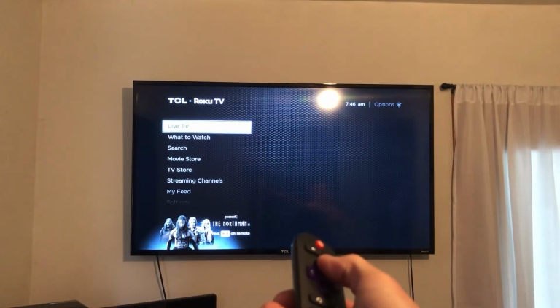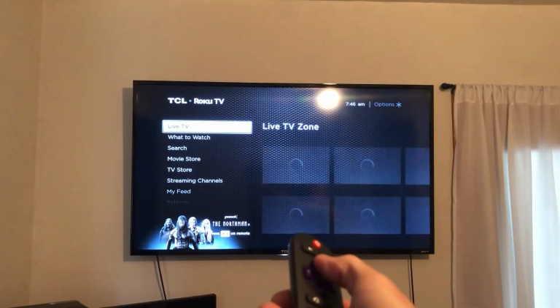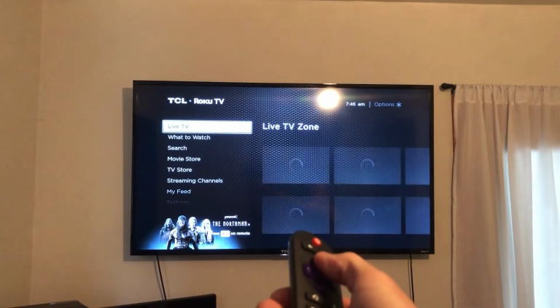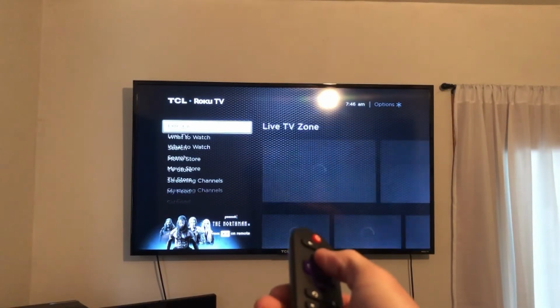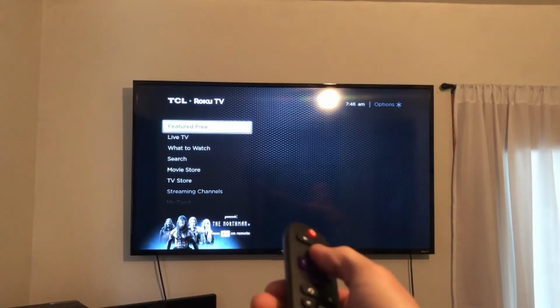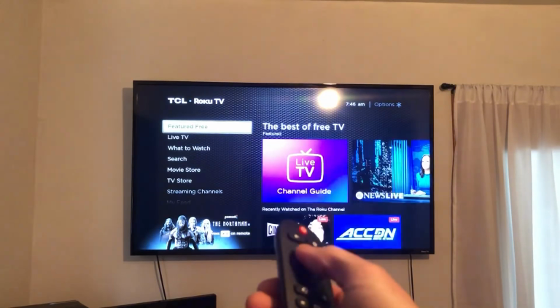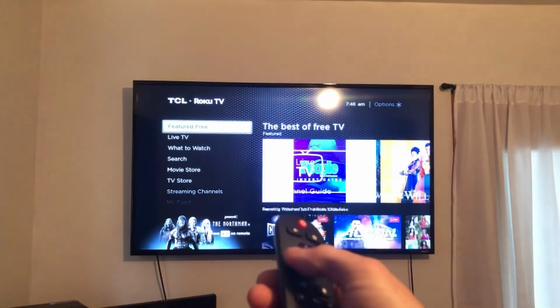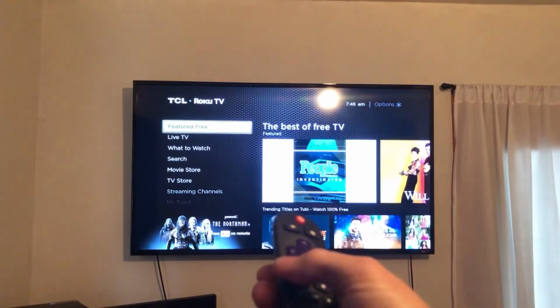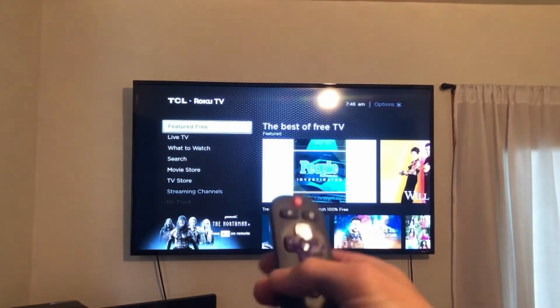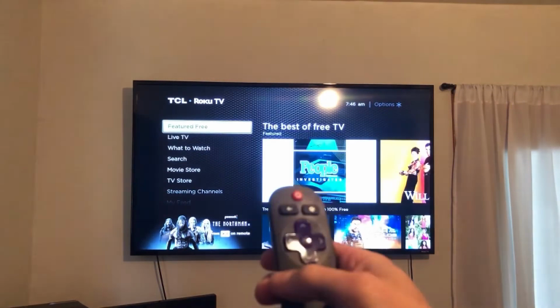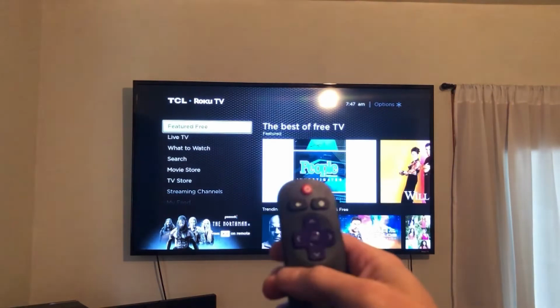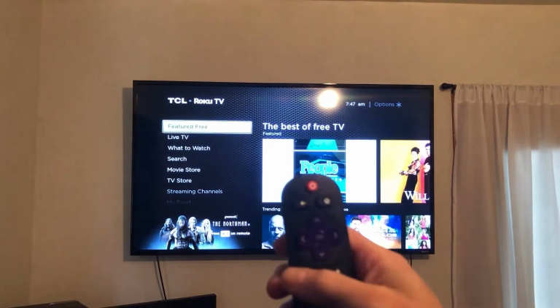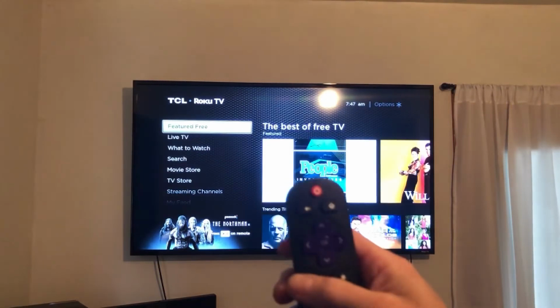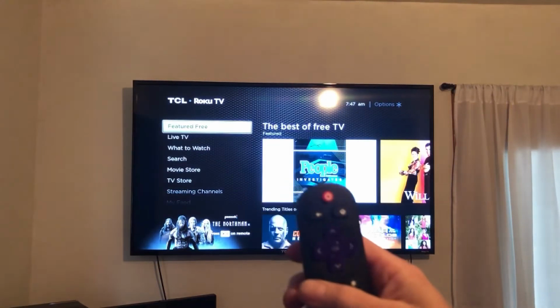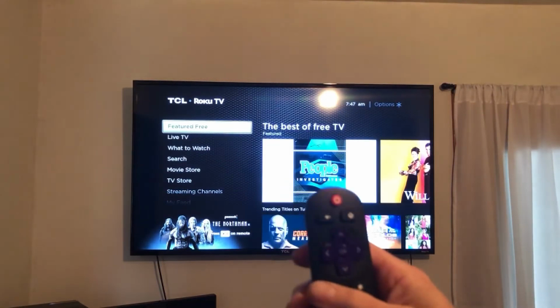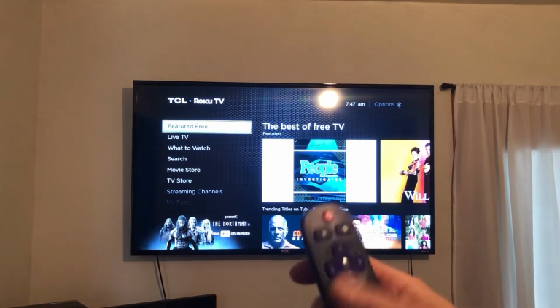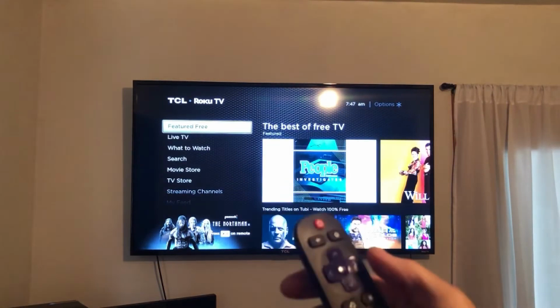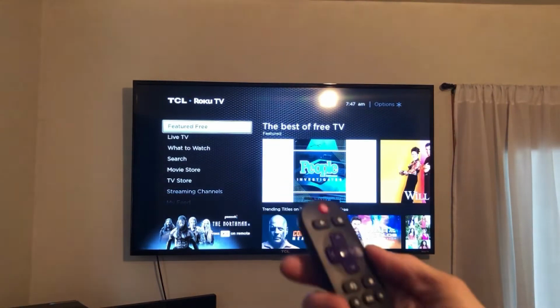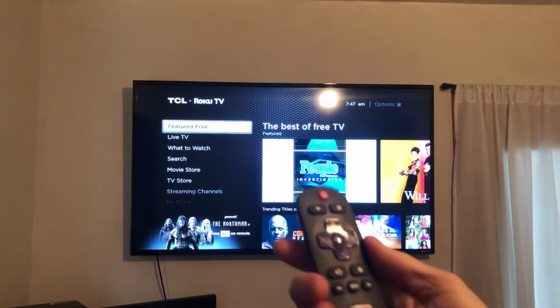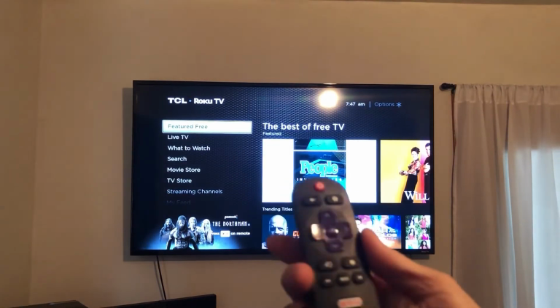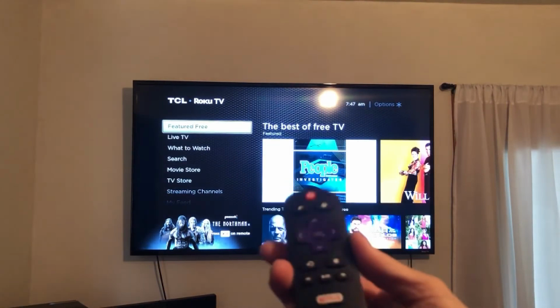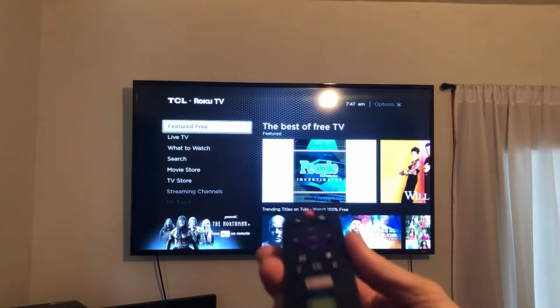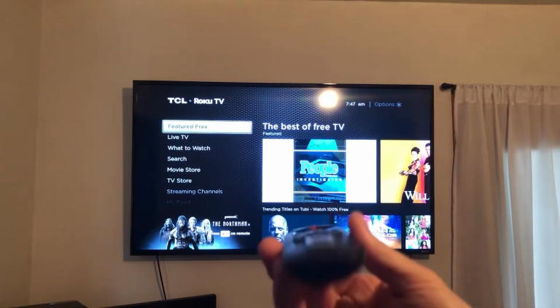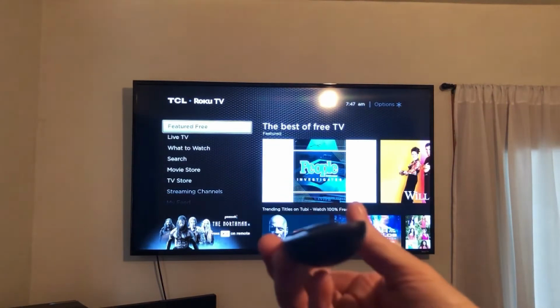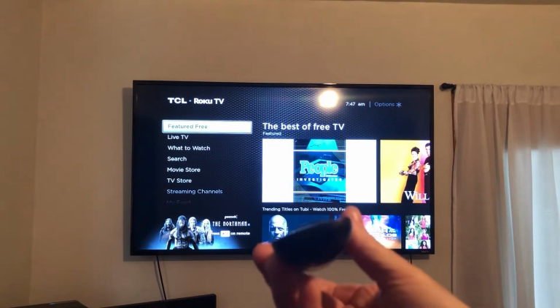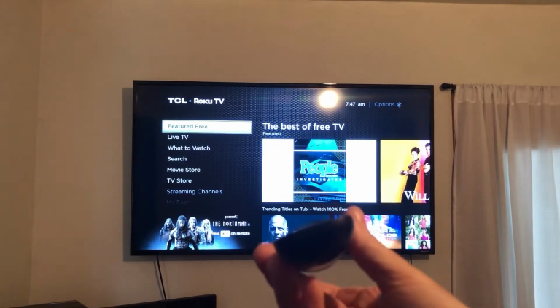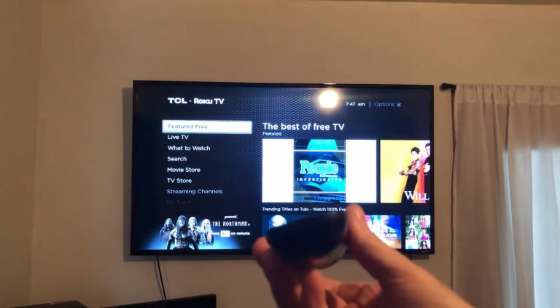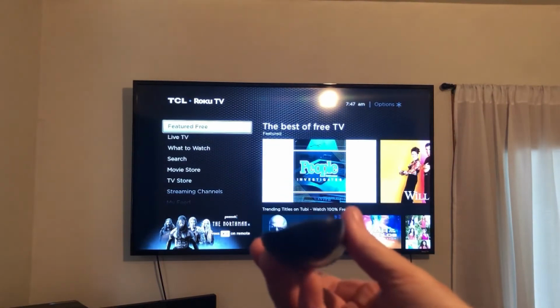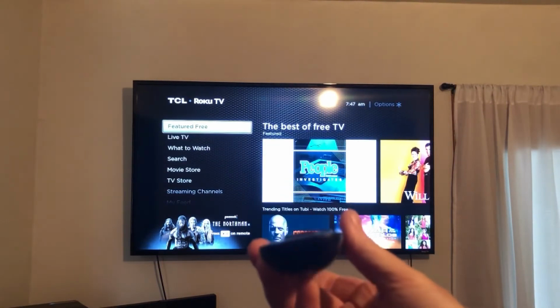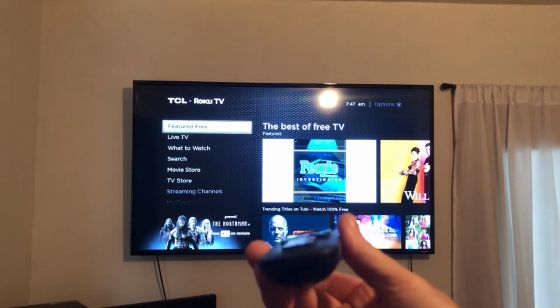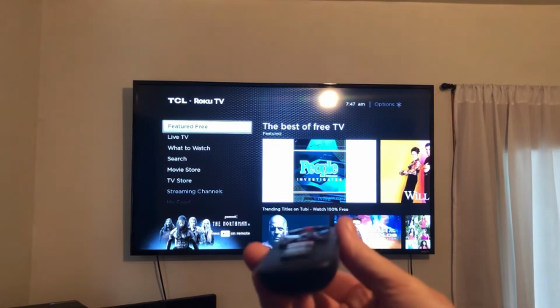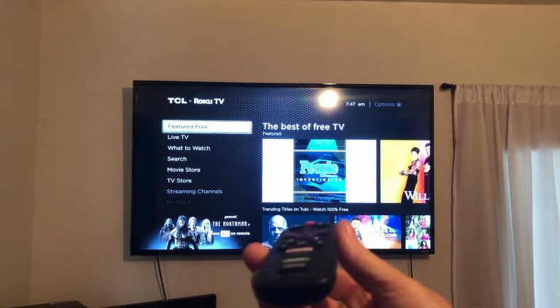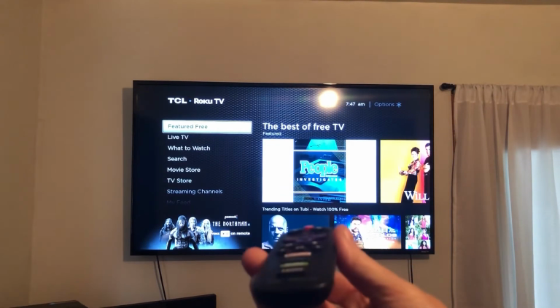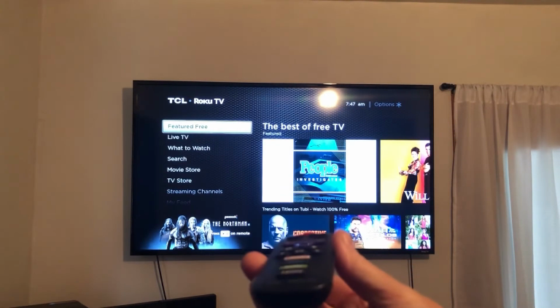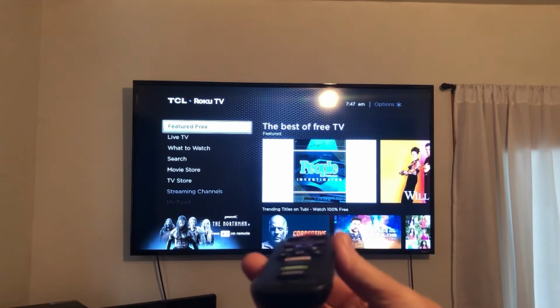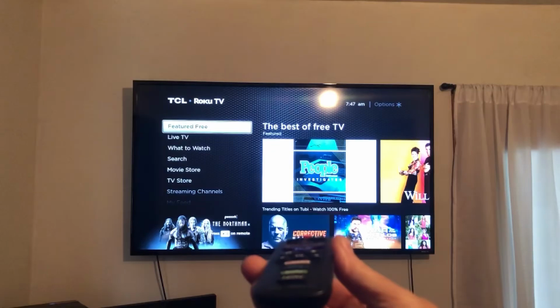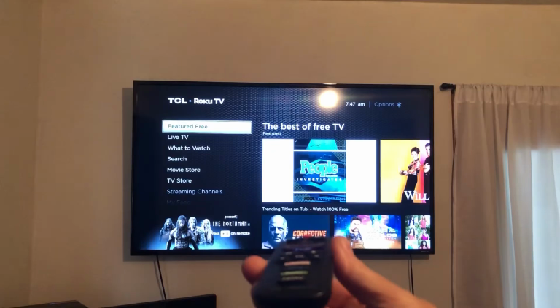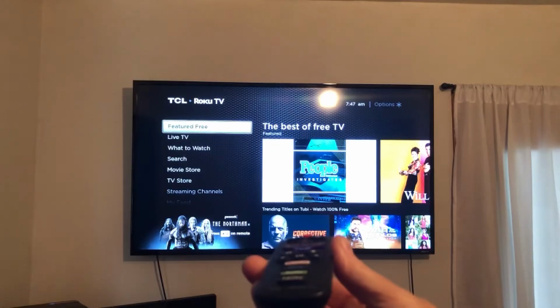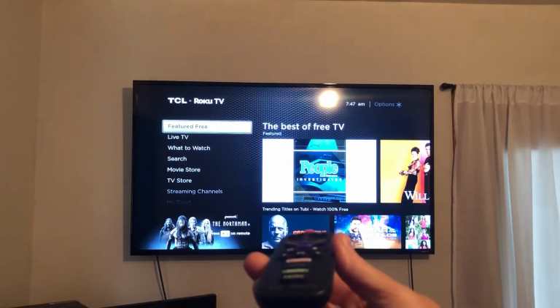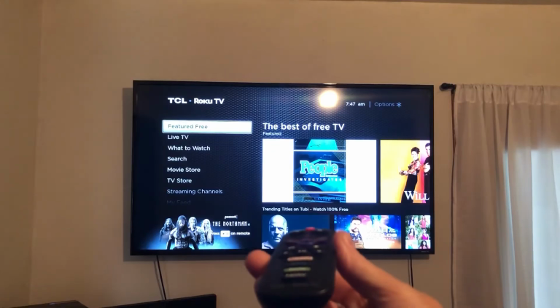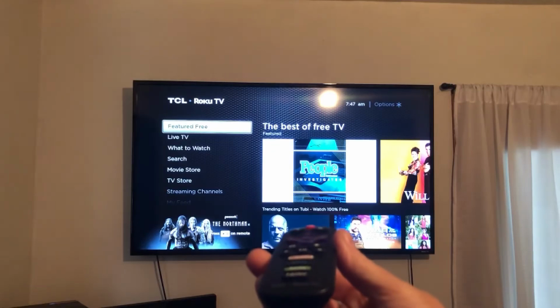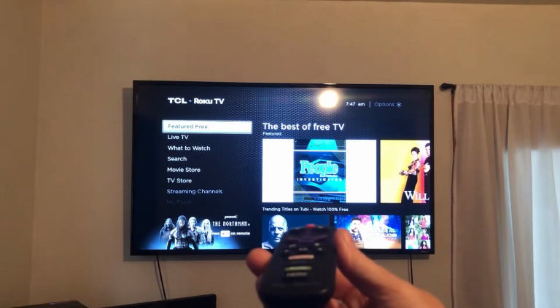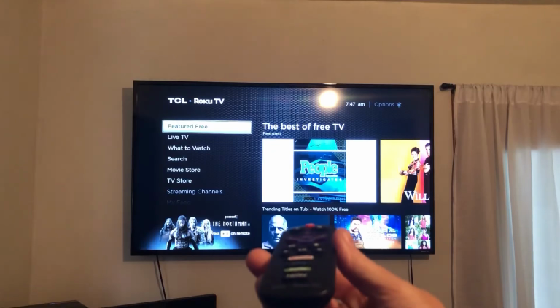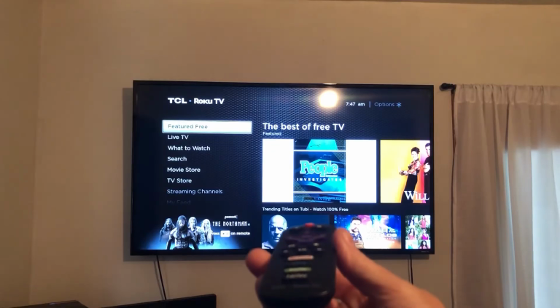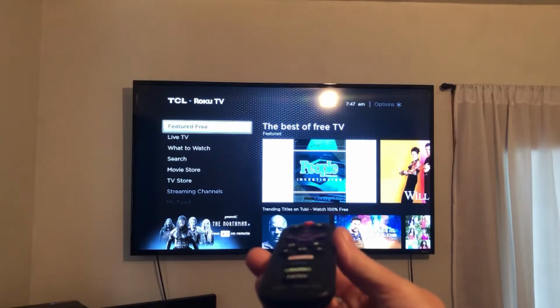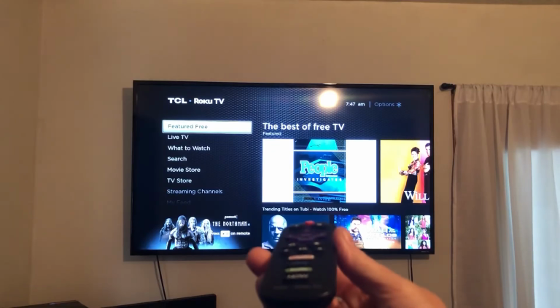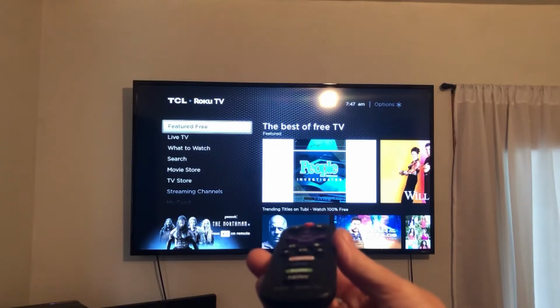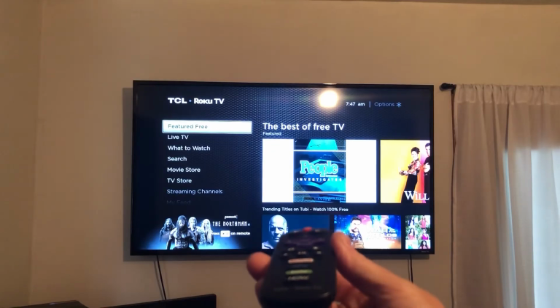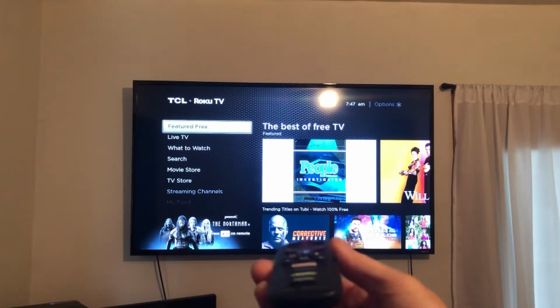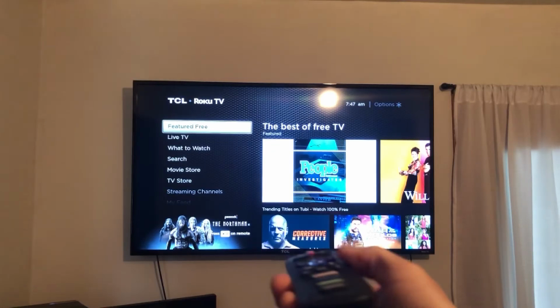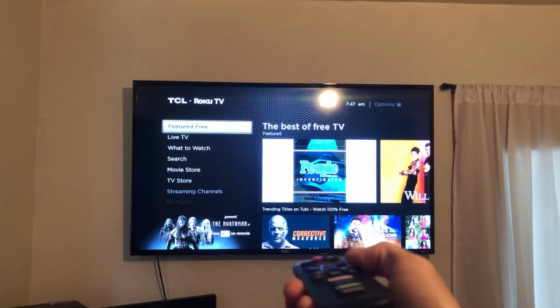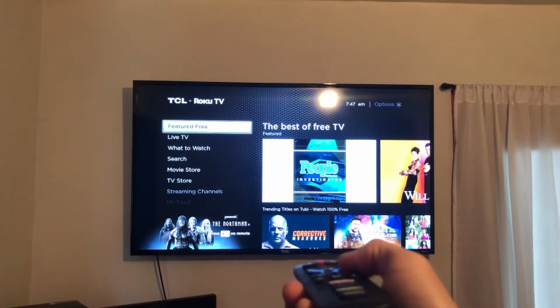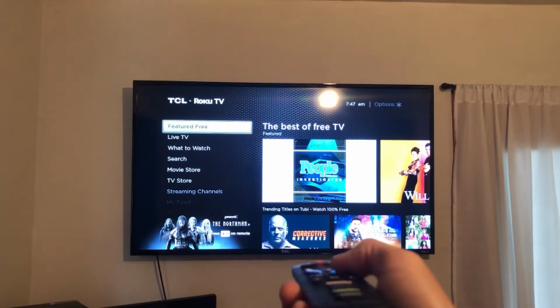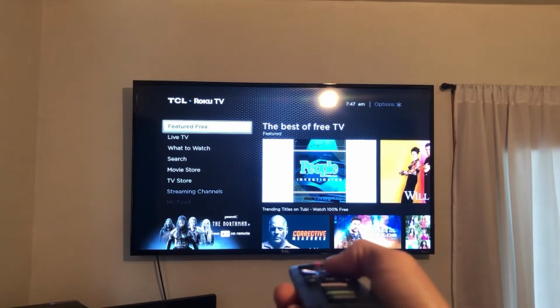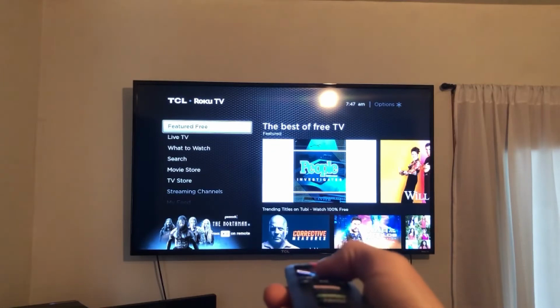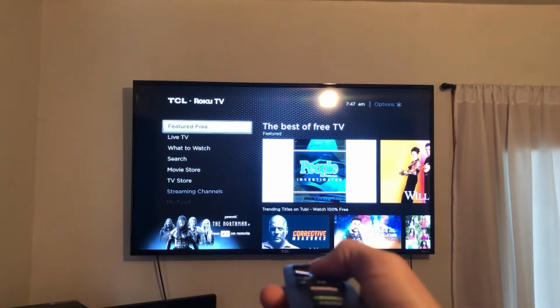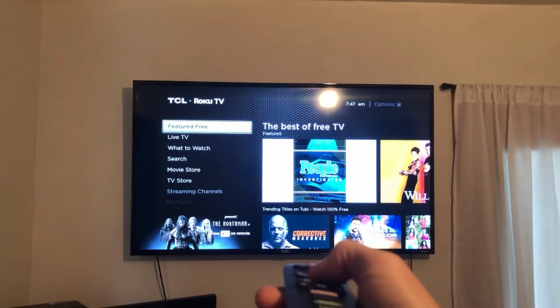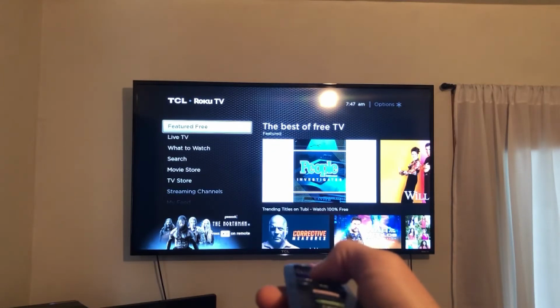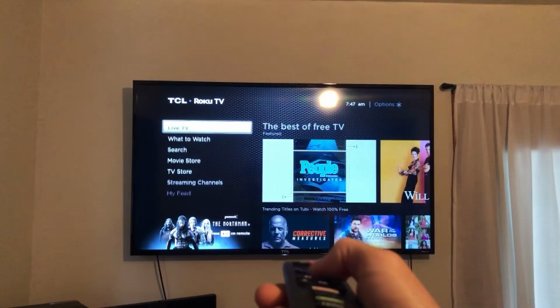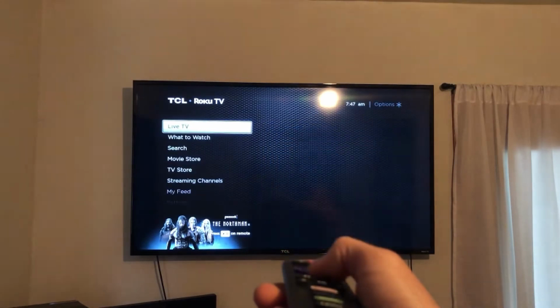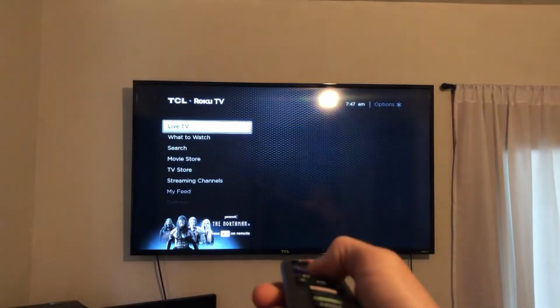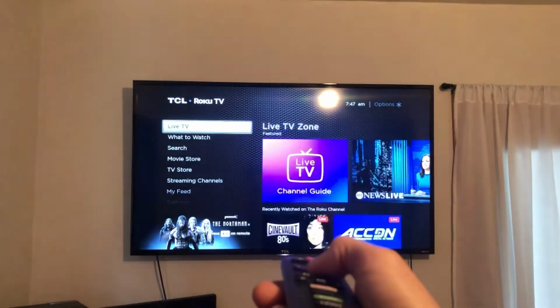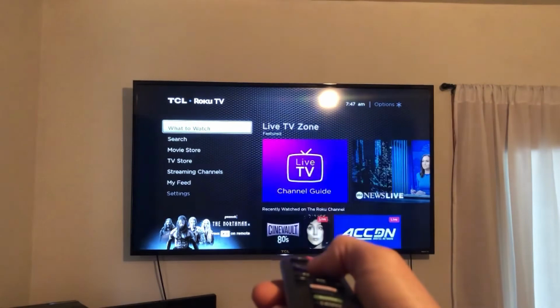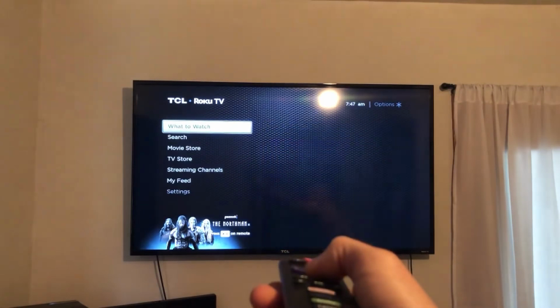Remember, if you're still having trouble, unplug the TV, plug the TV back in, replace the batteries, and also check your Wi-Fi.